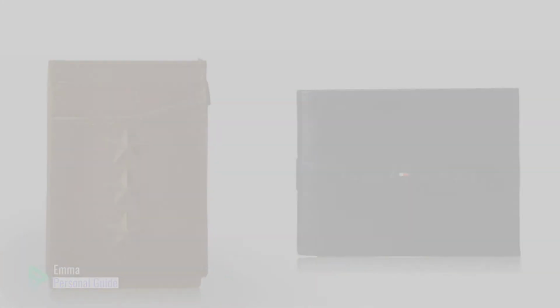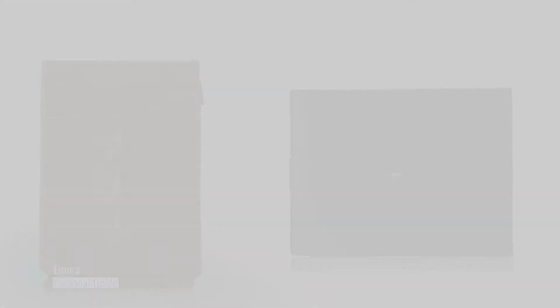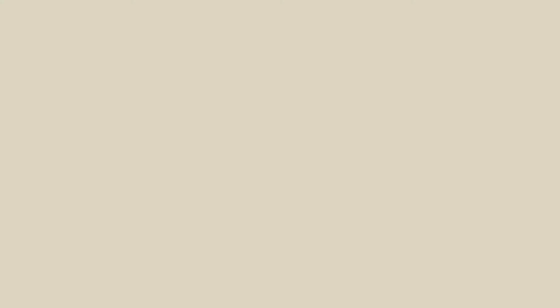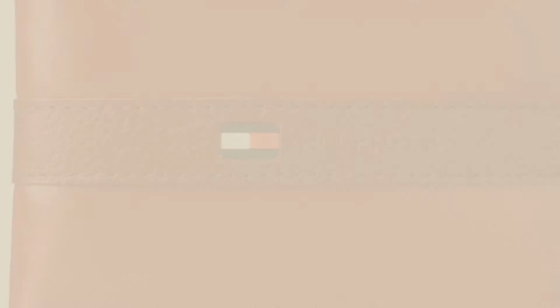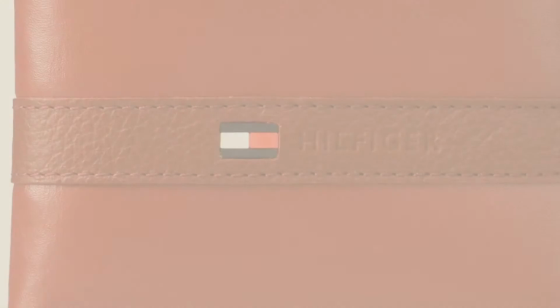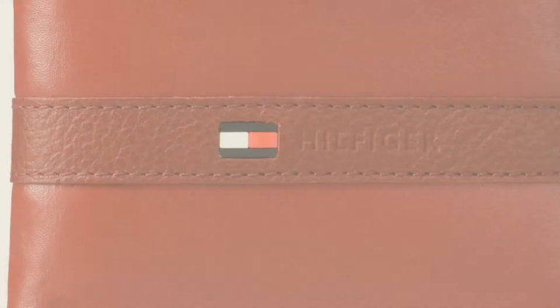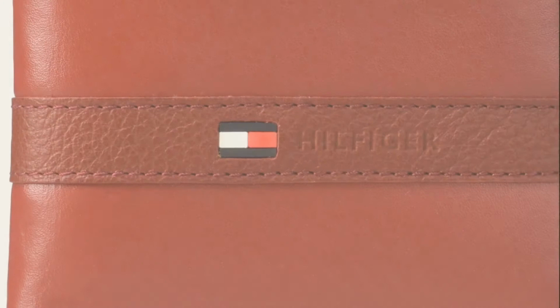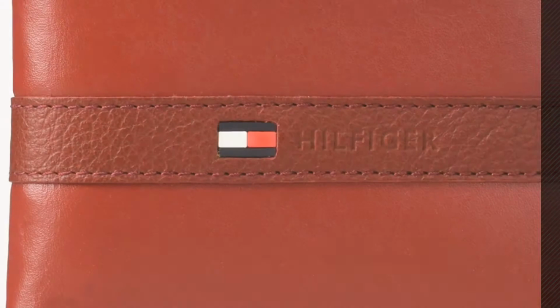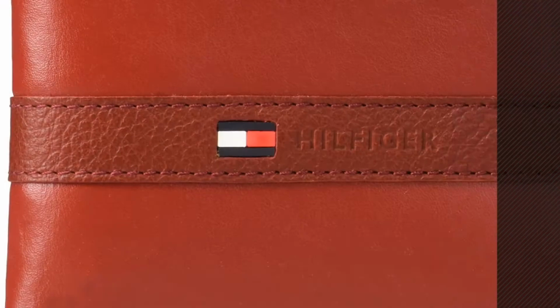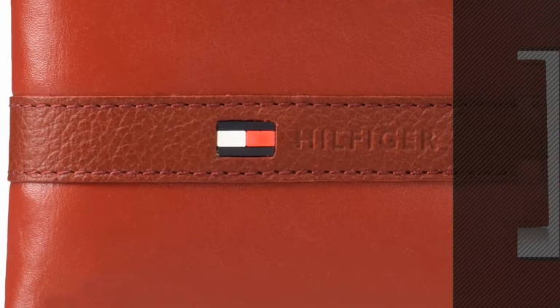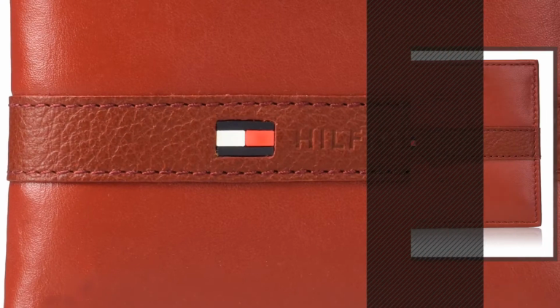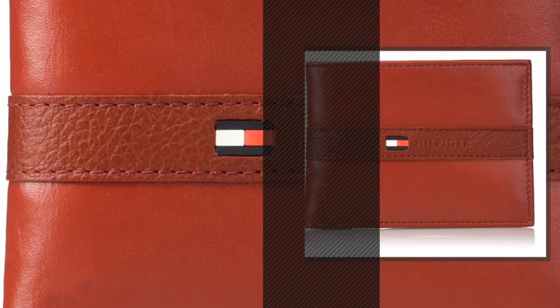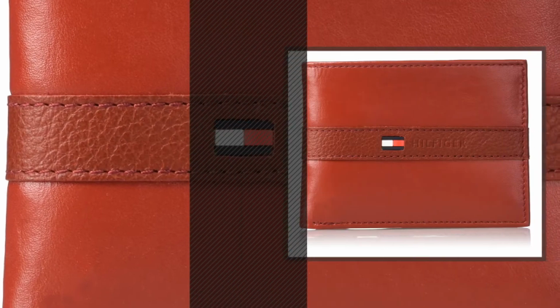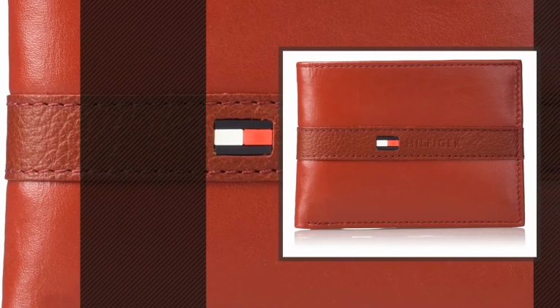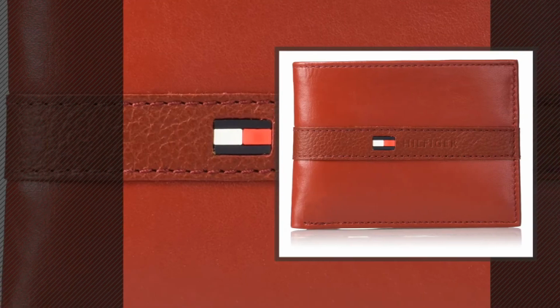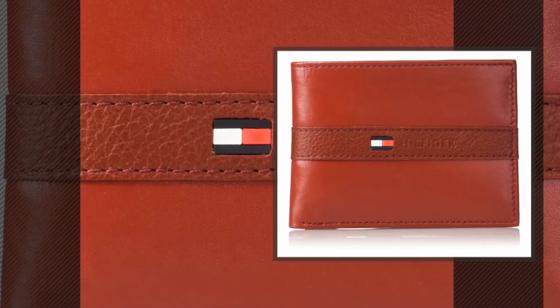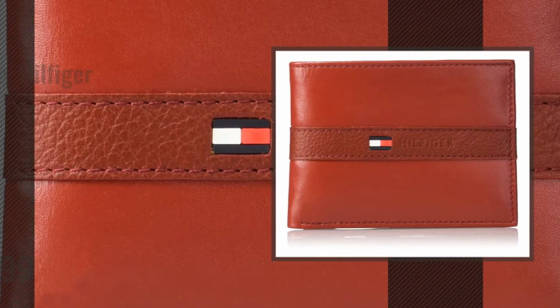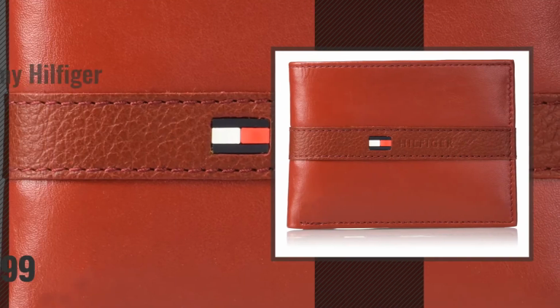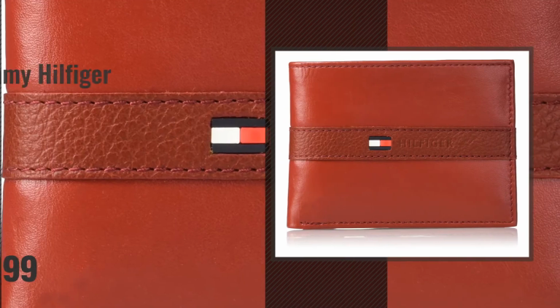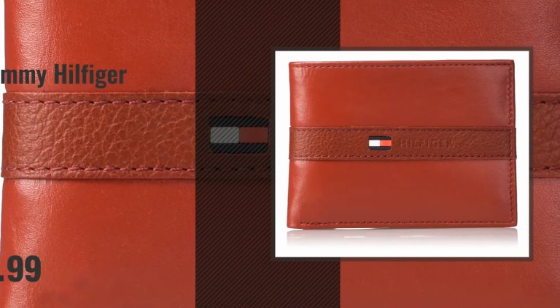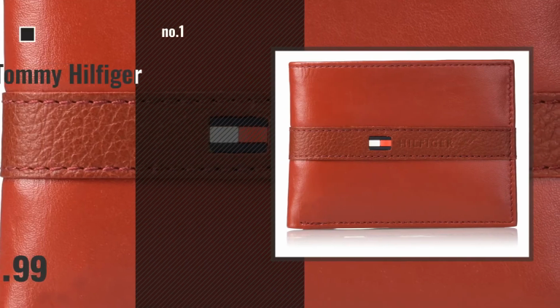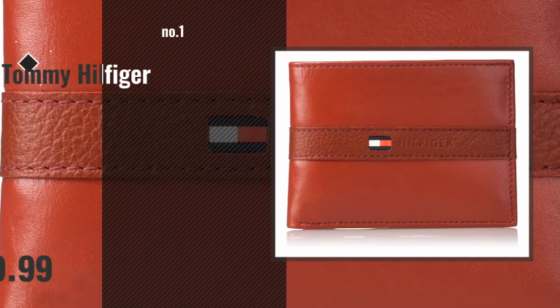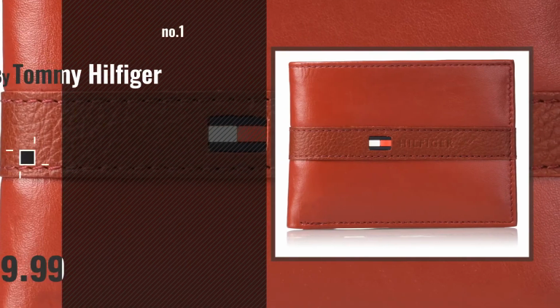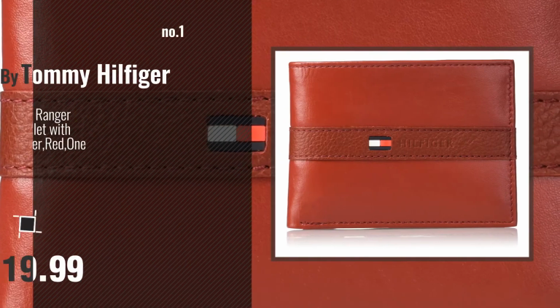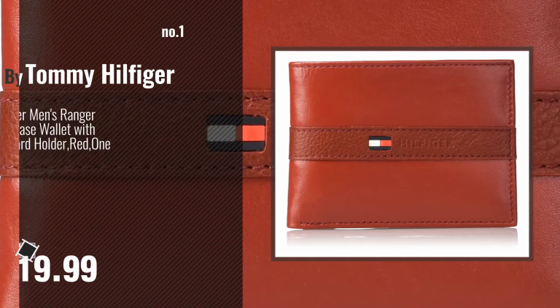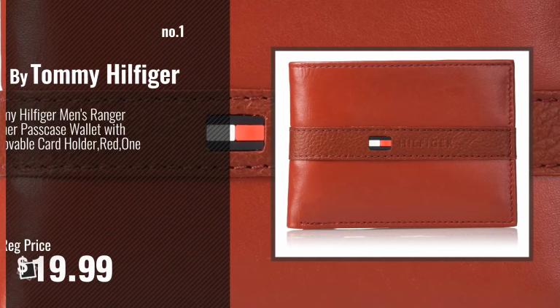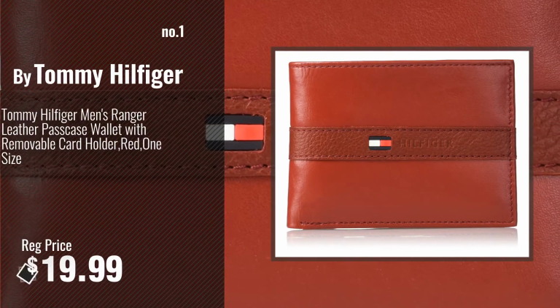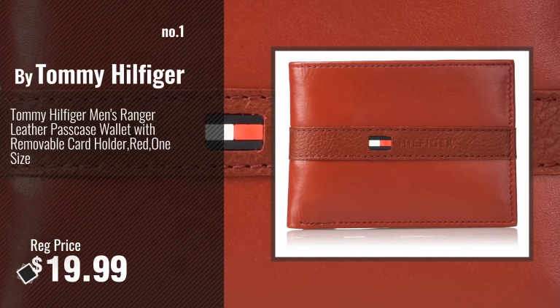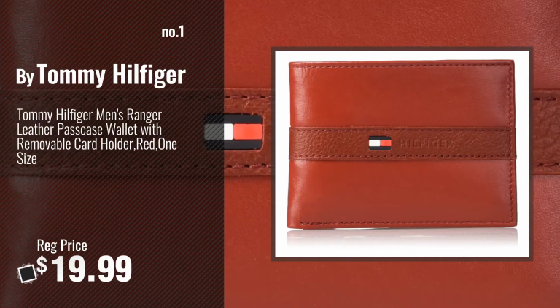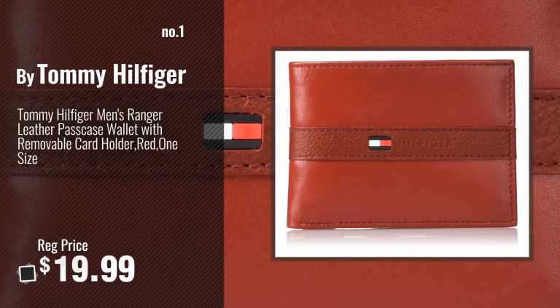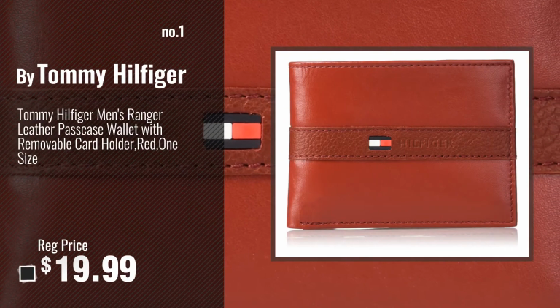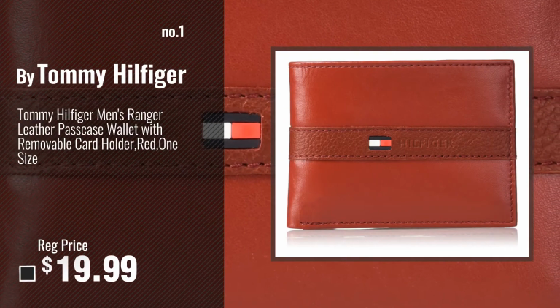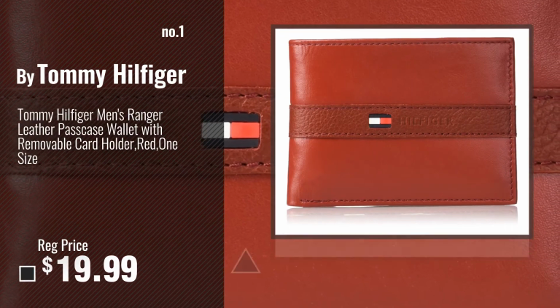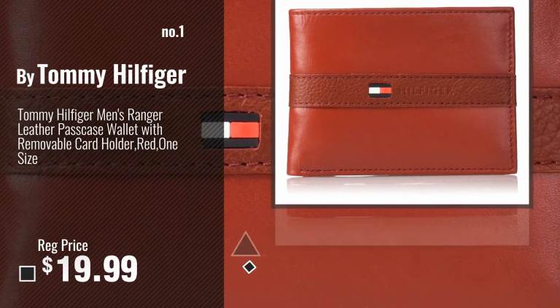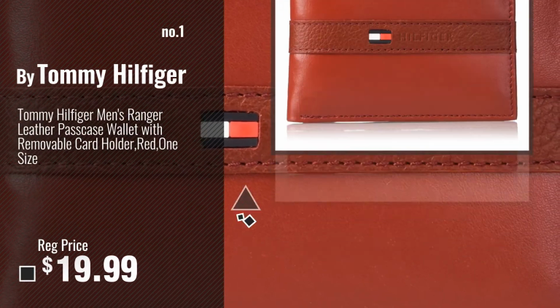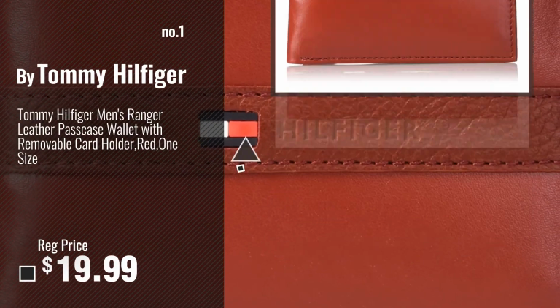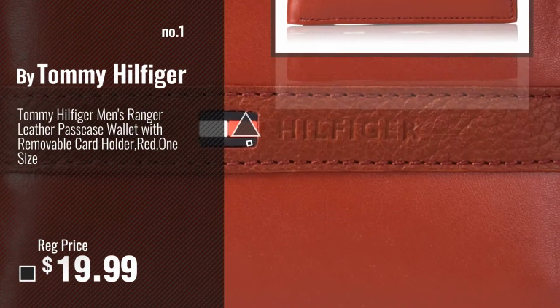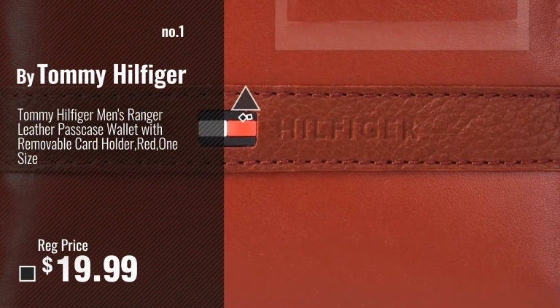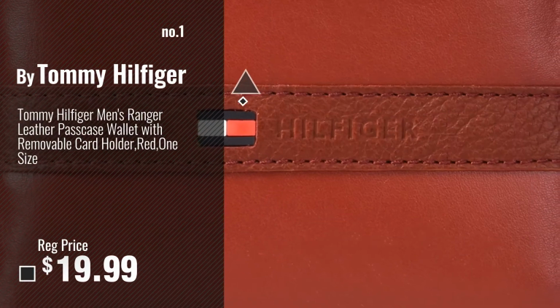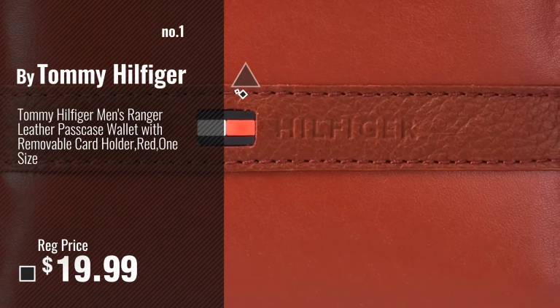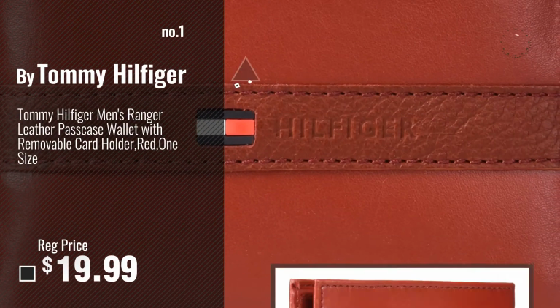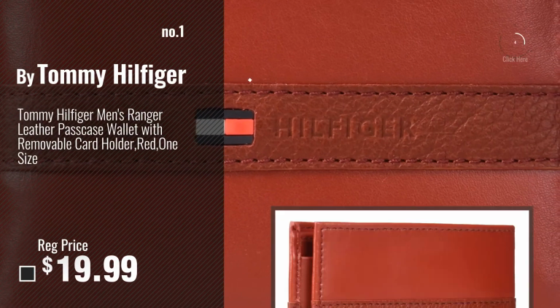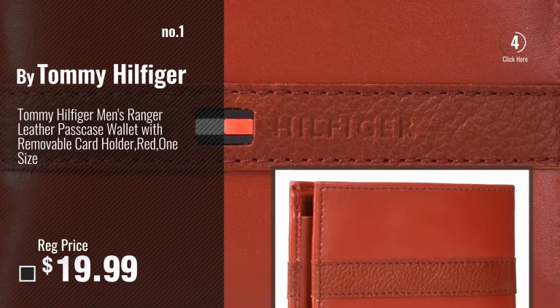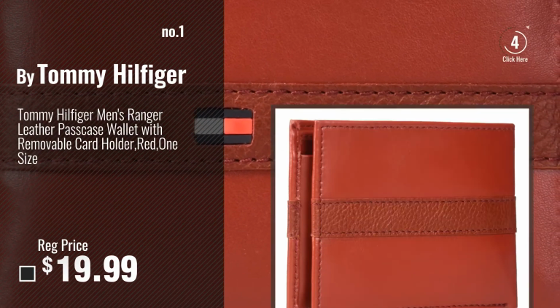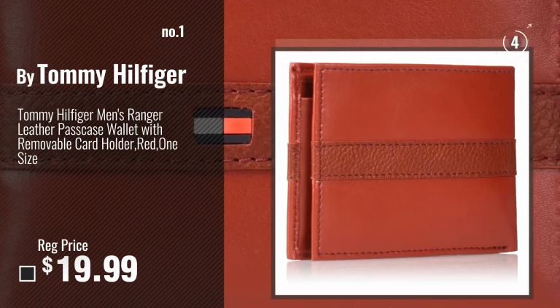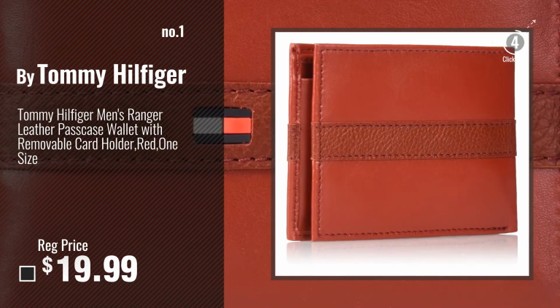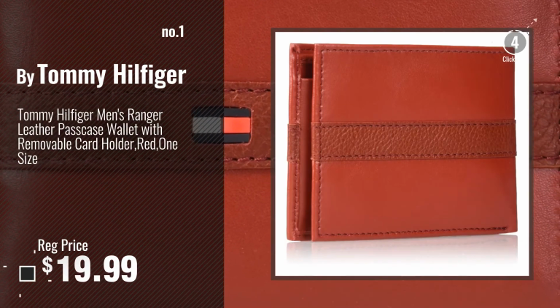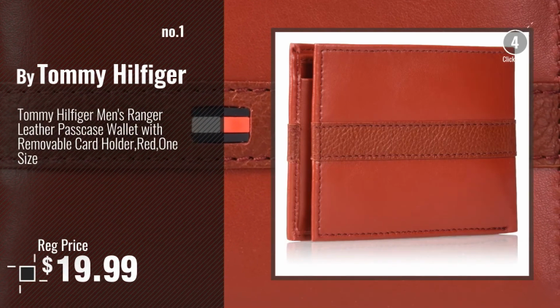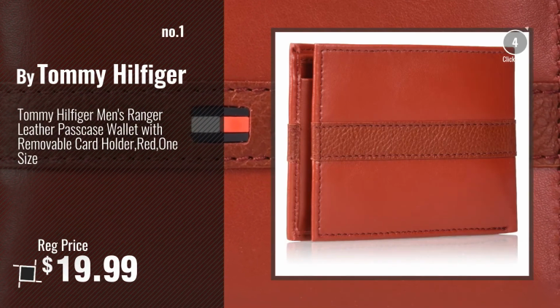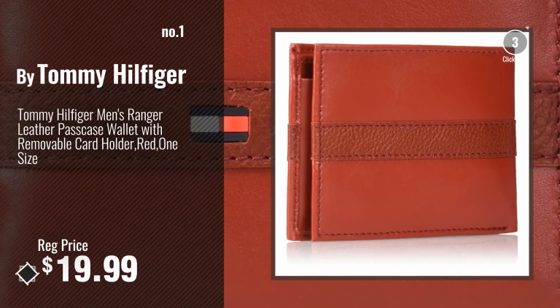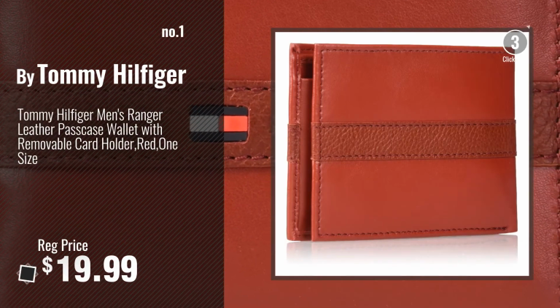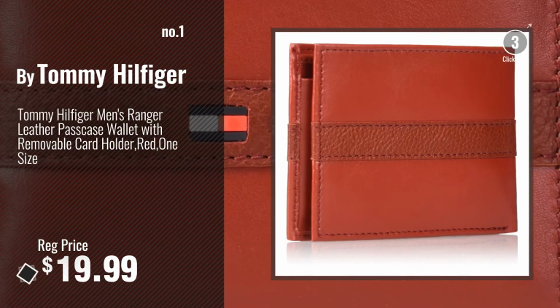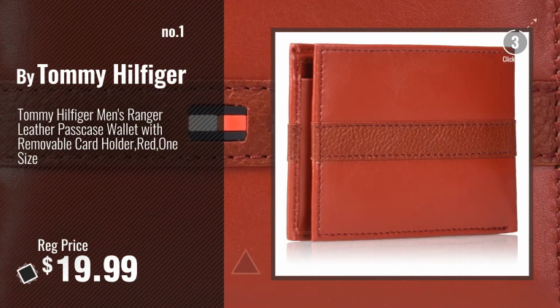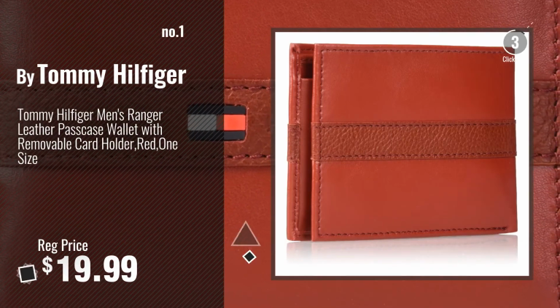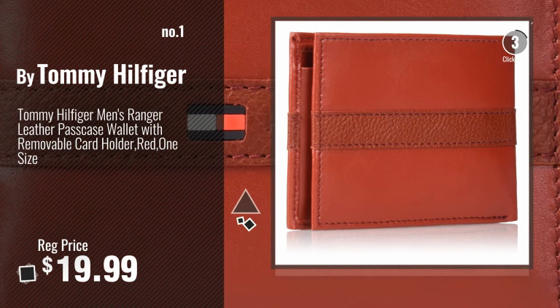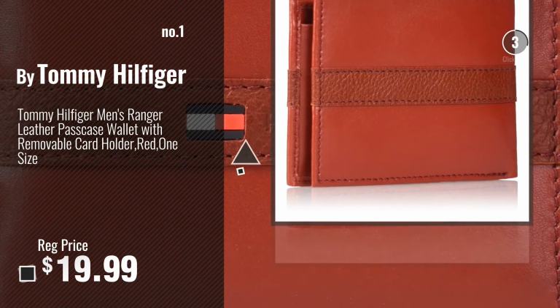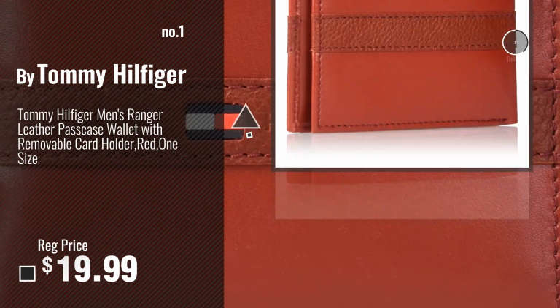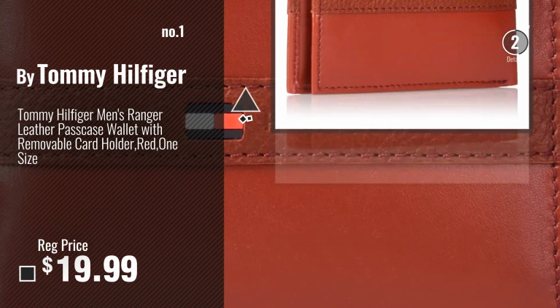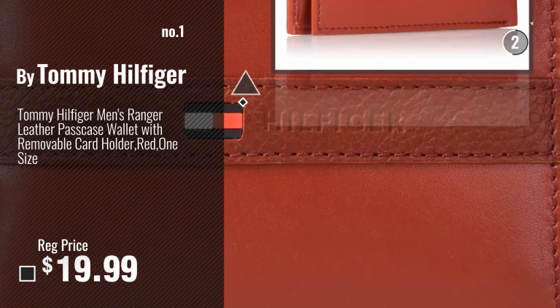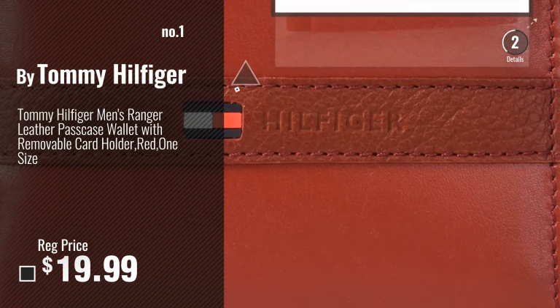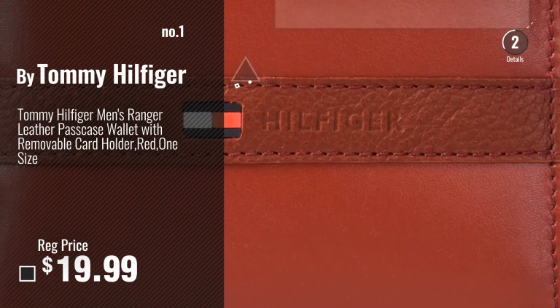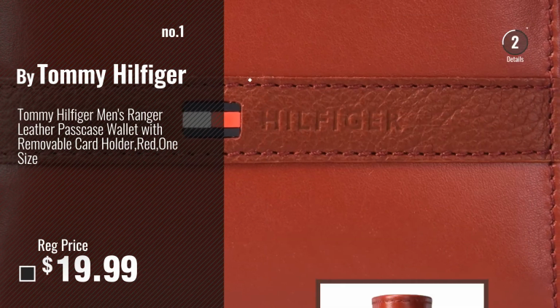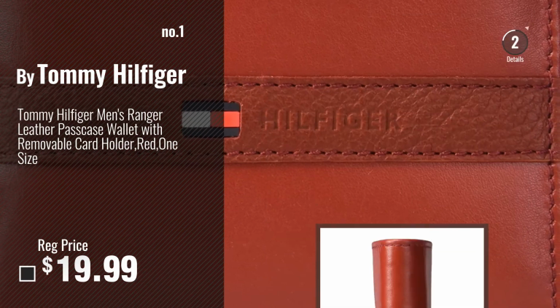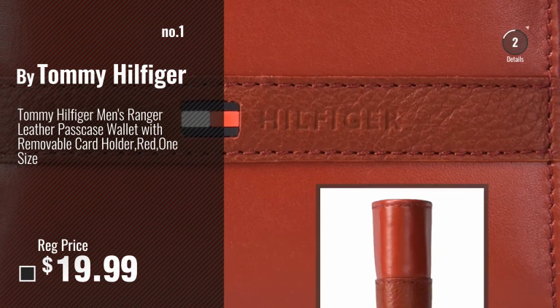Number 1, Most Popular by Tommy Hilfiger. Watch this video, choose your favorite.